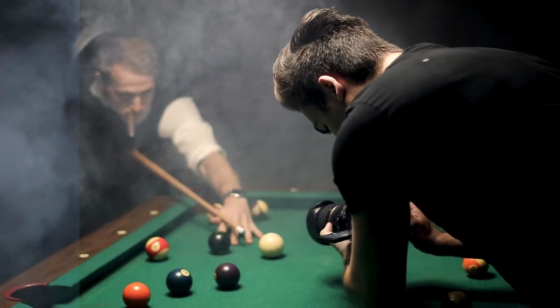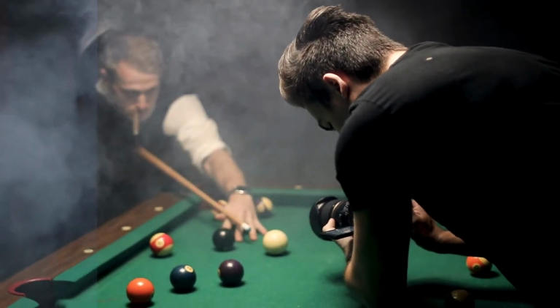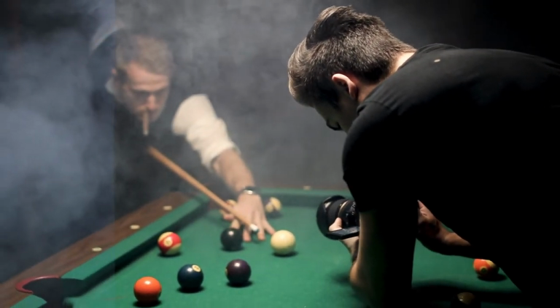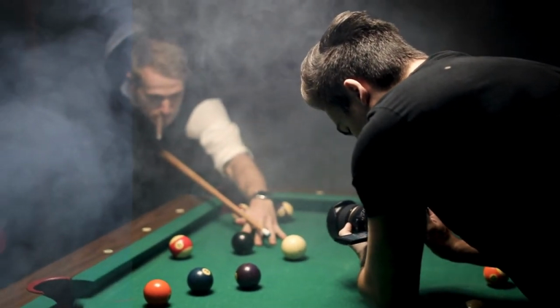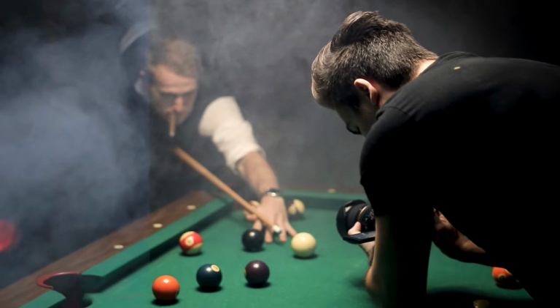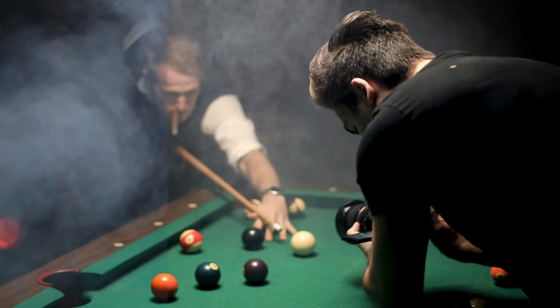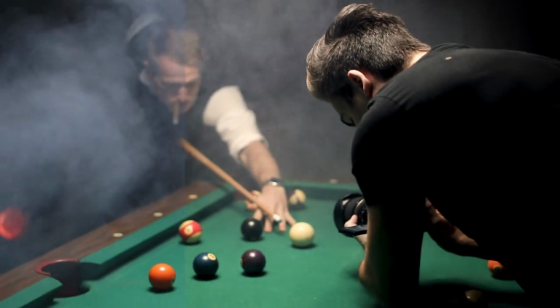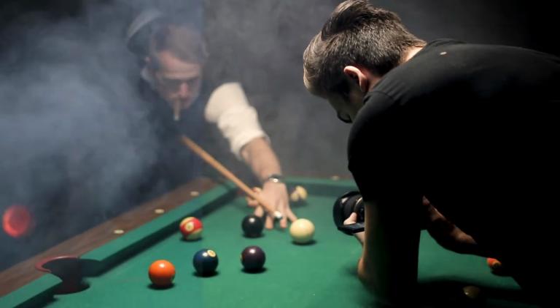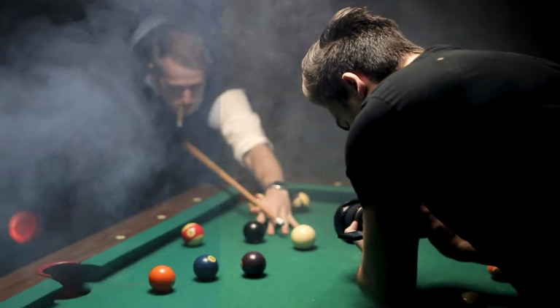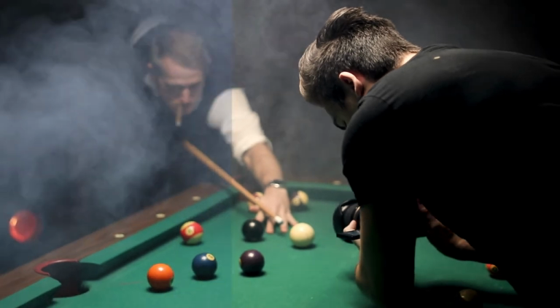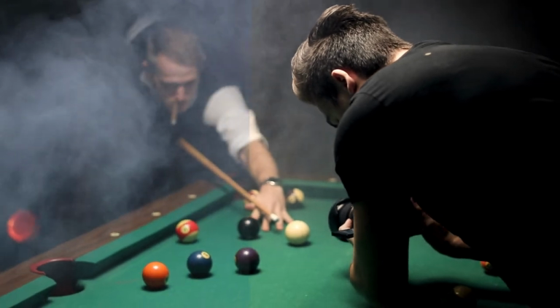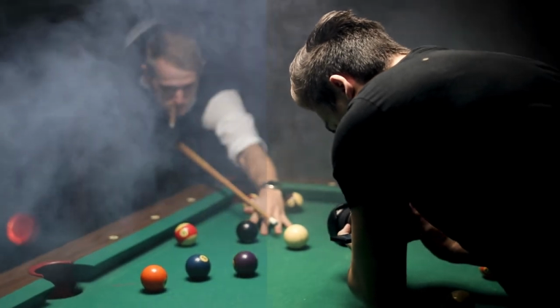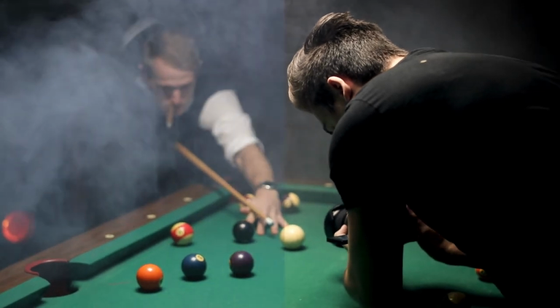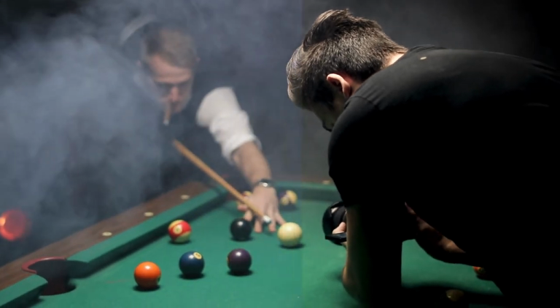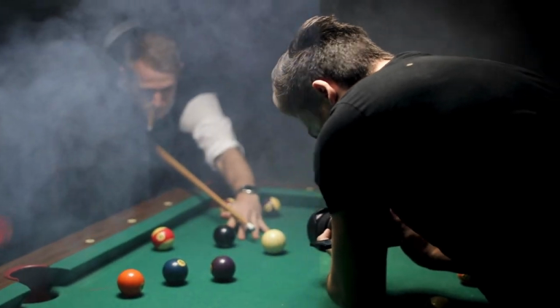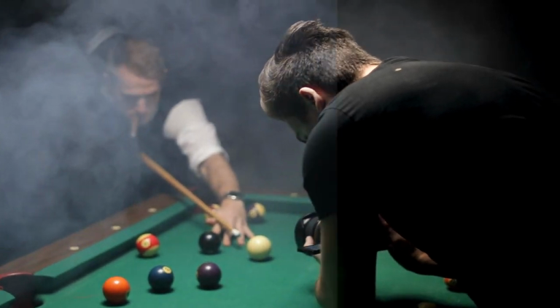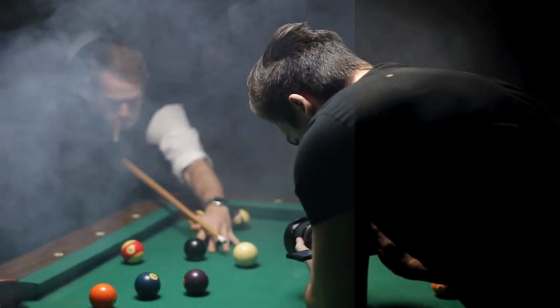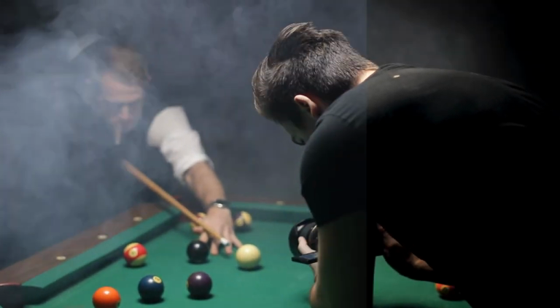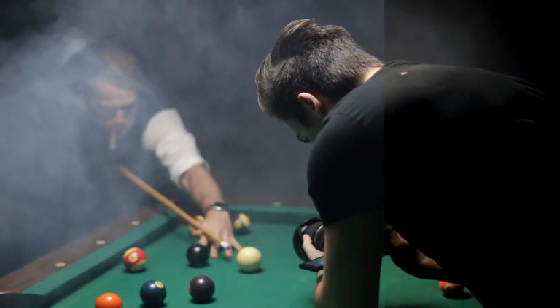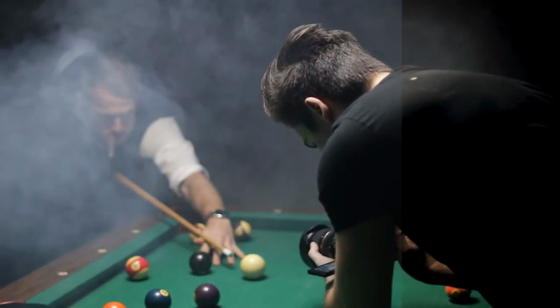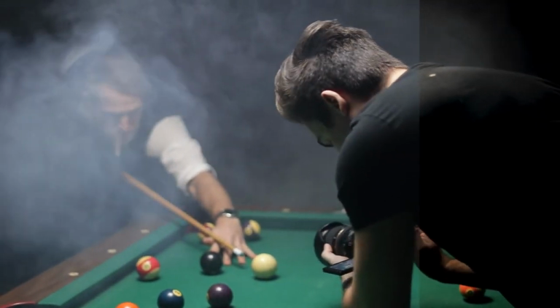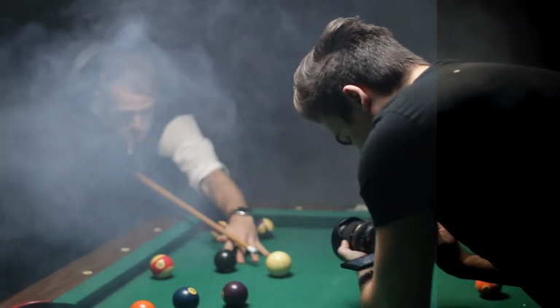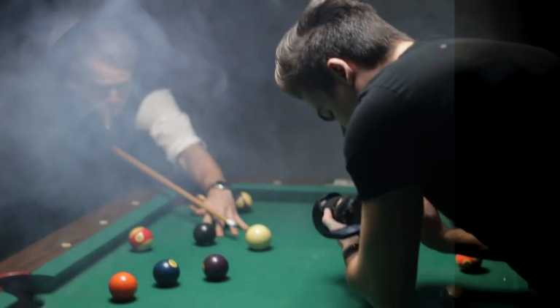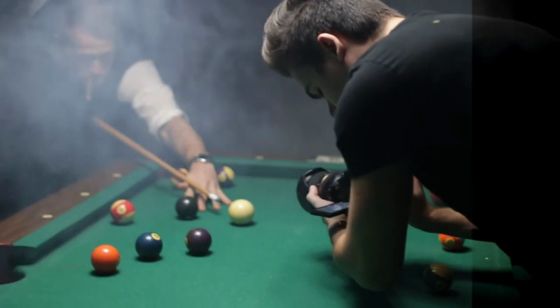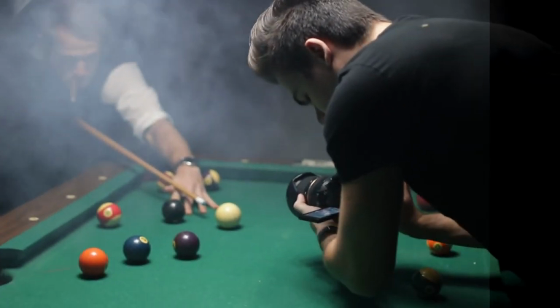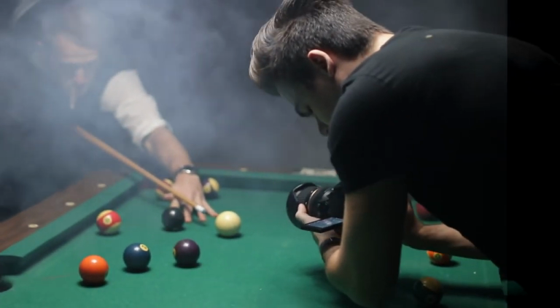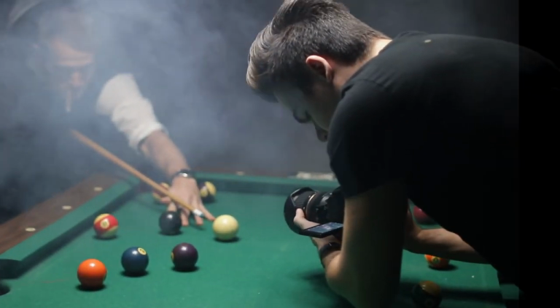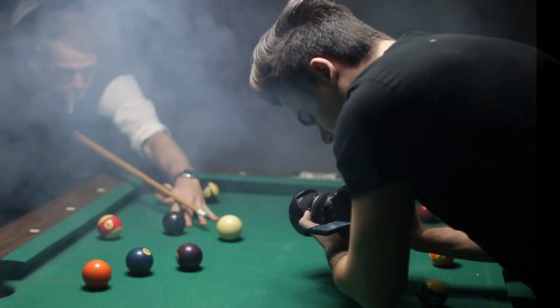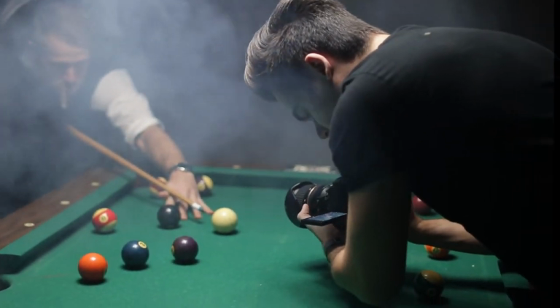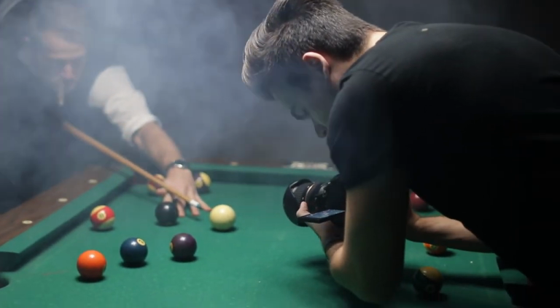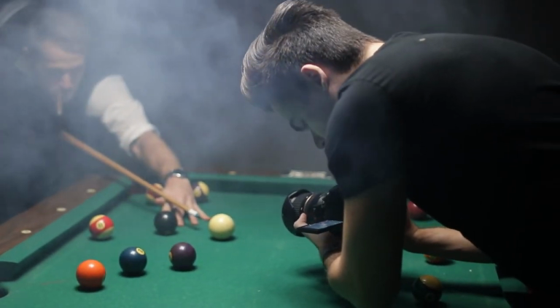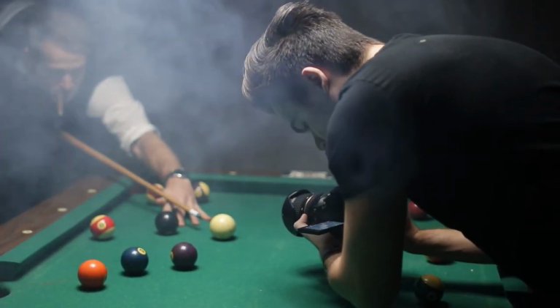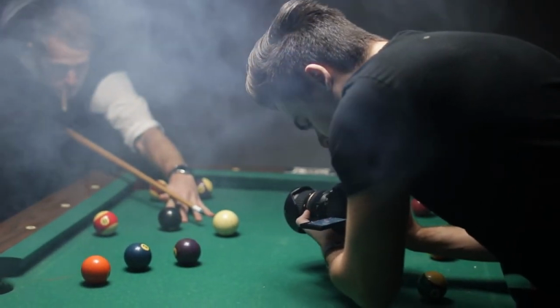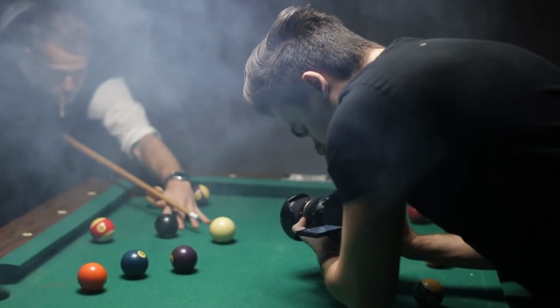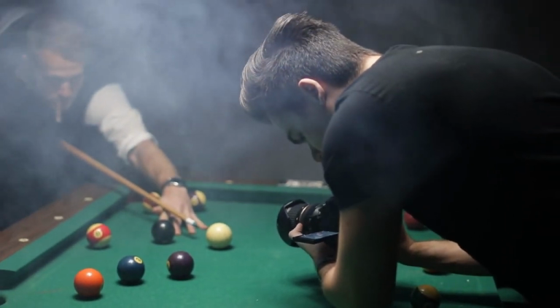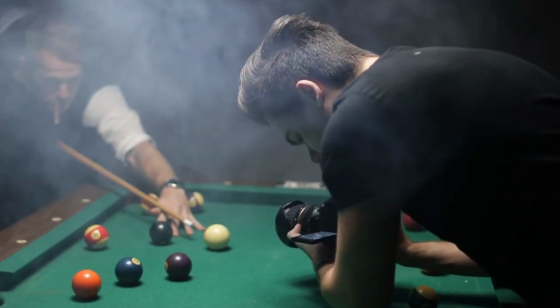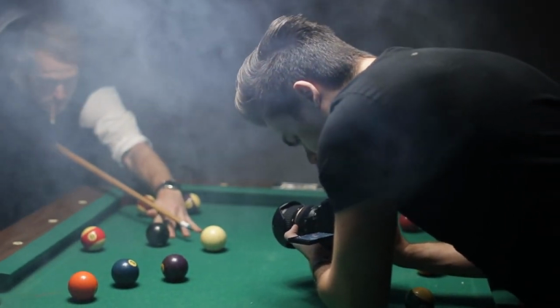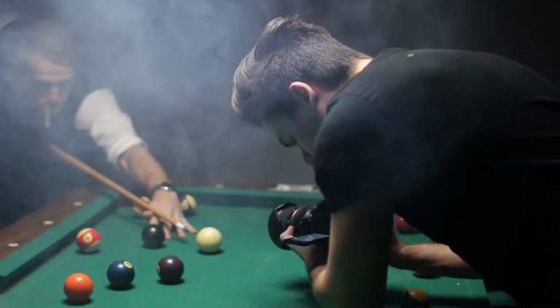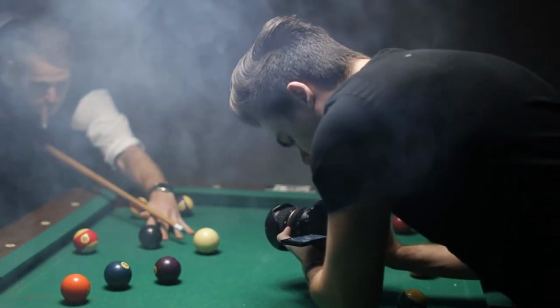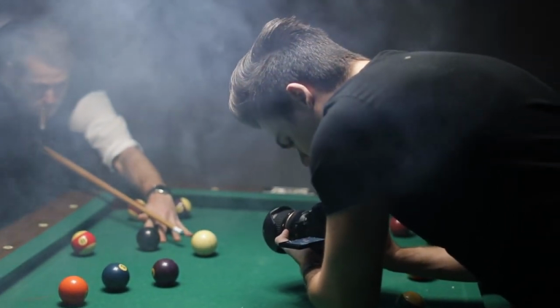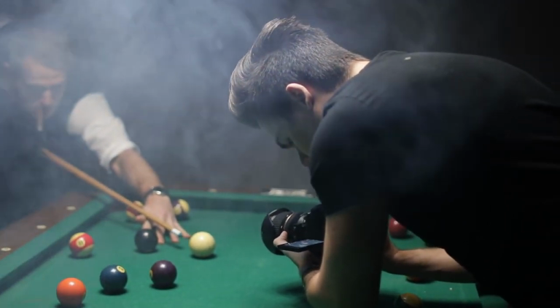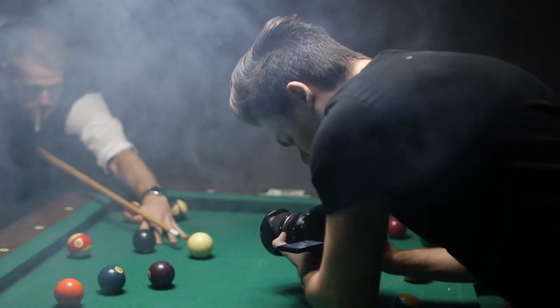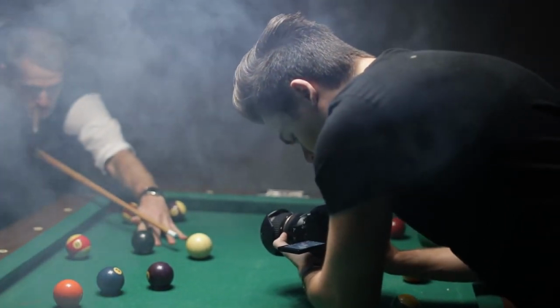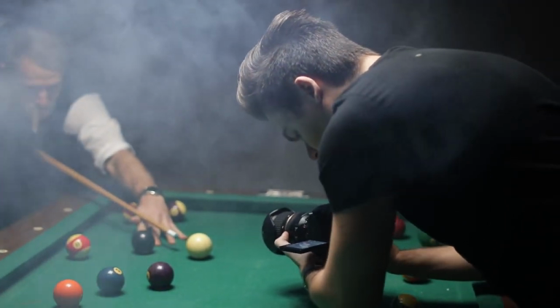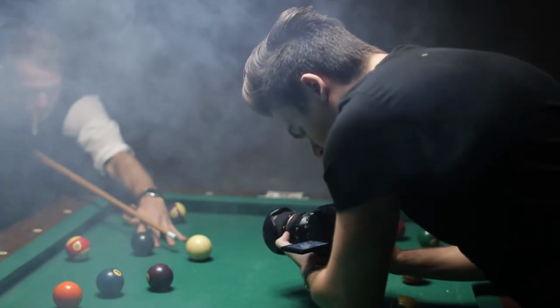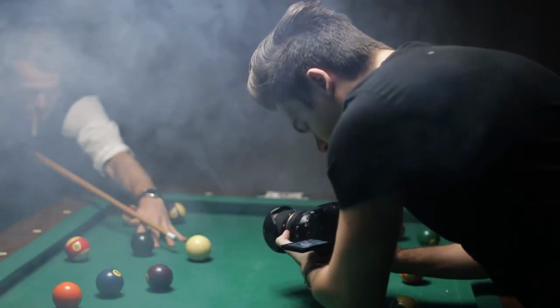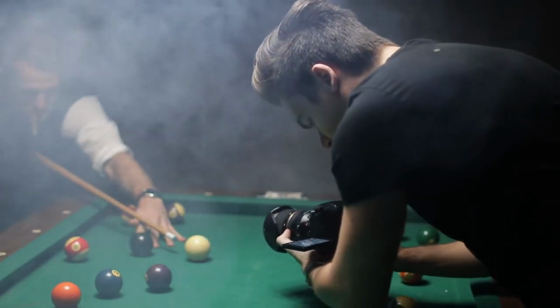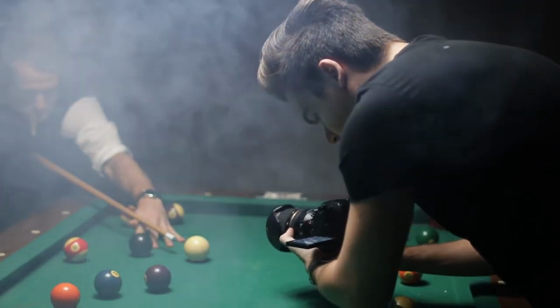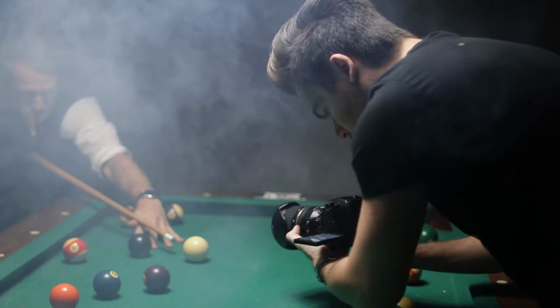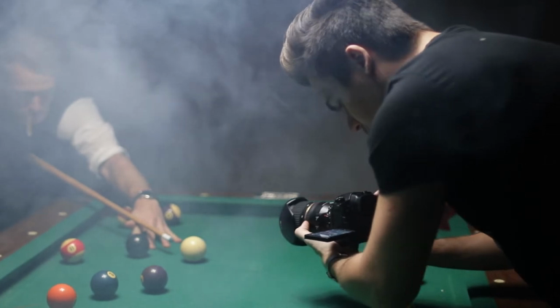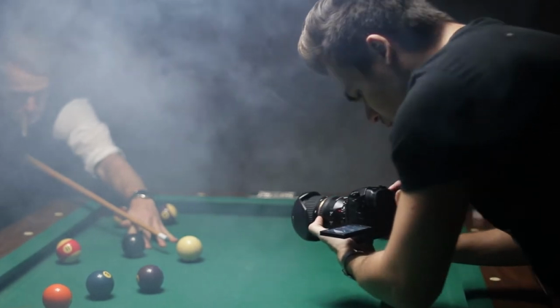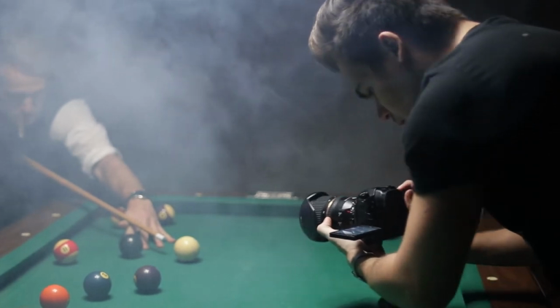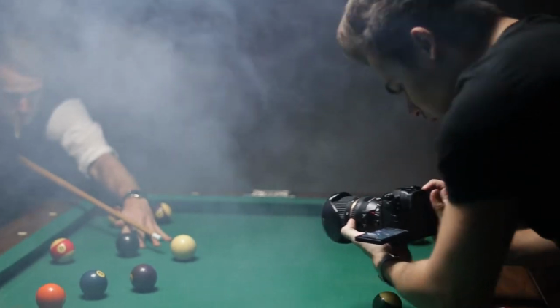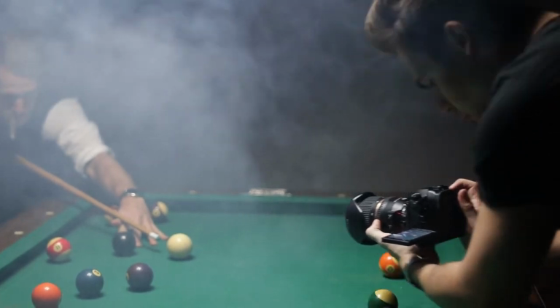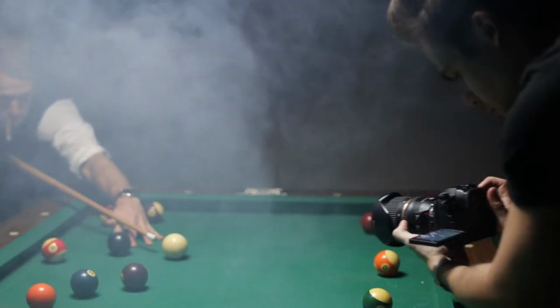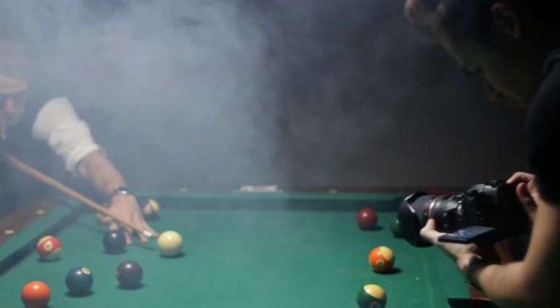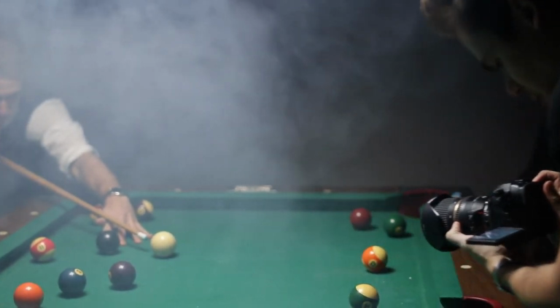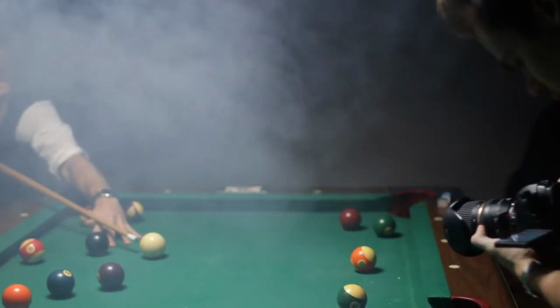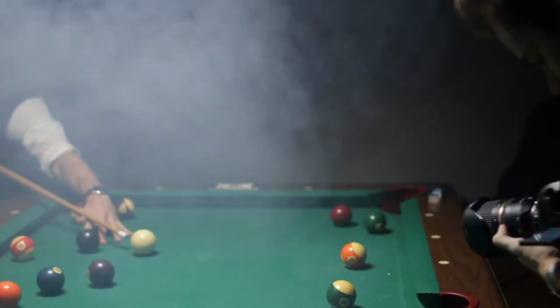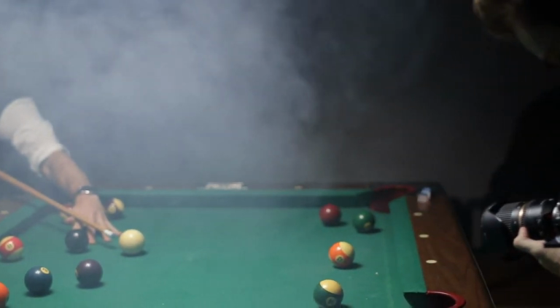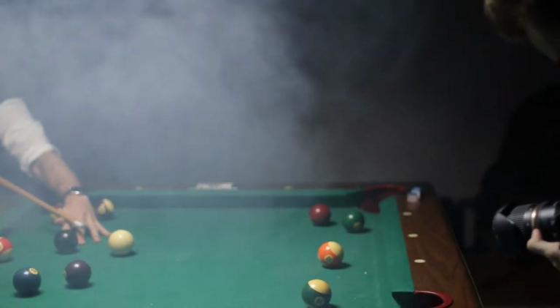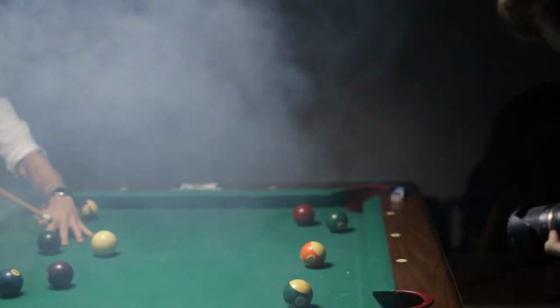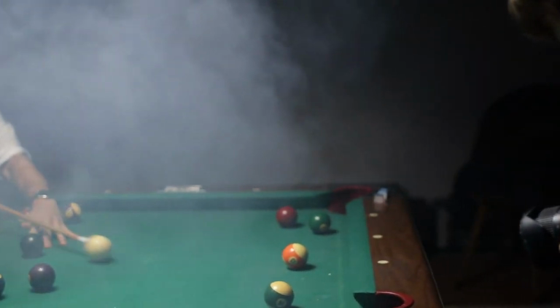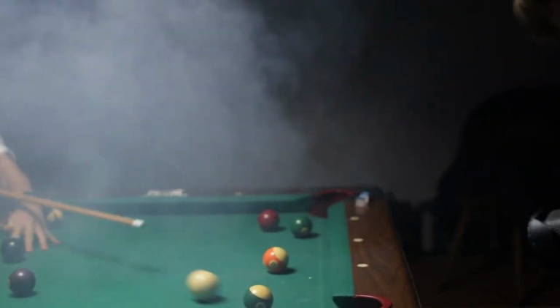Then we tried just capturing some usual pool game — hitting some balls — and I always tried to follow the balls with my camera.